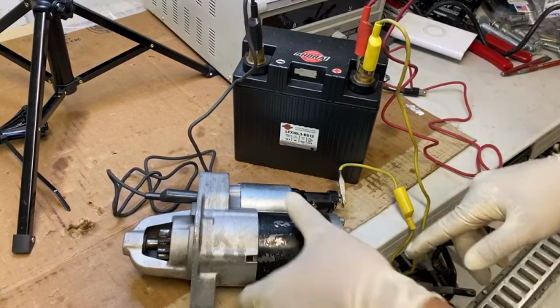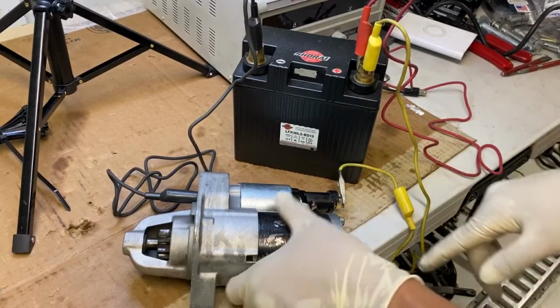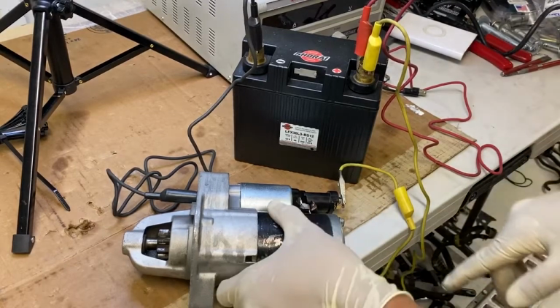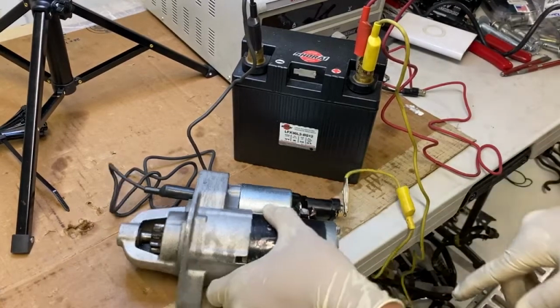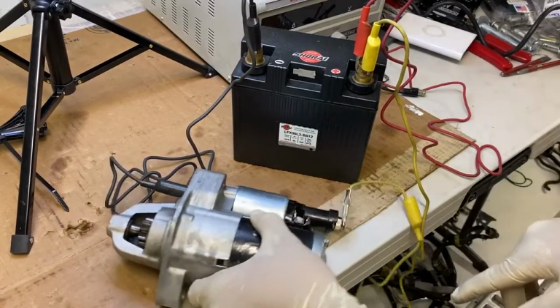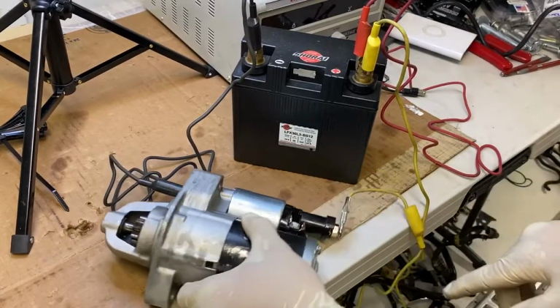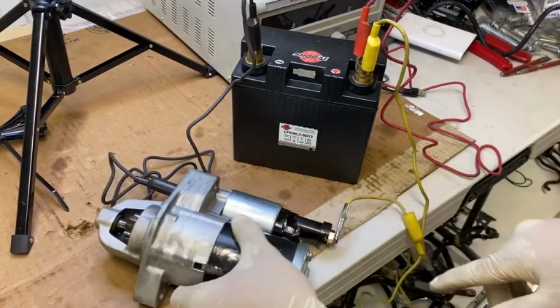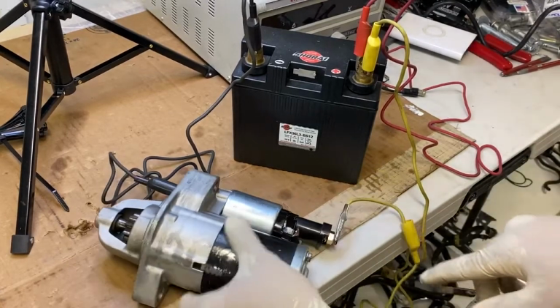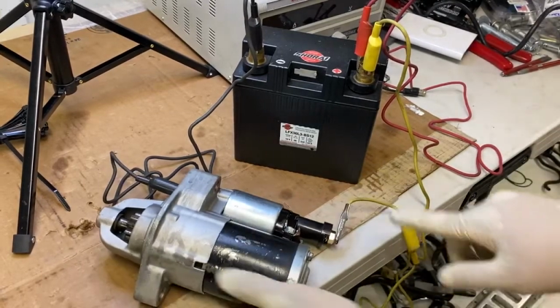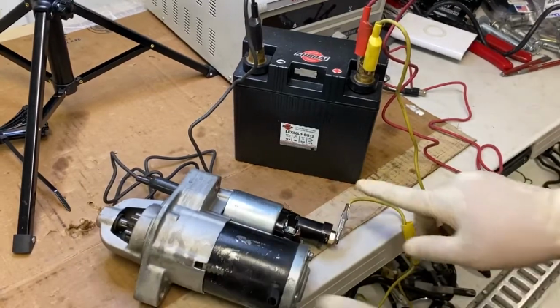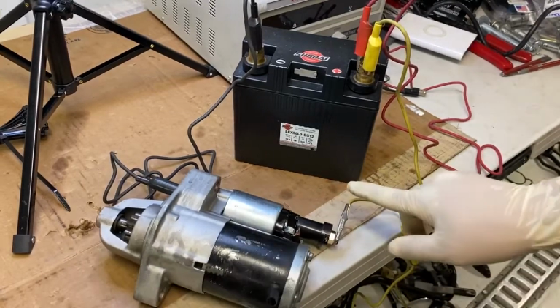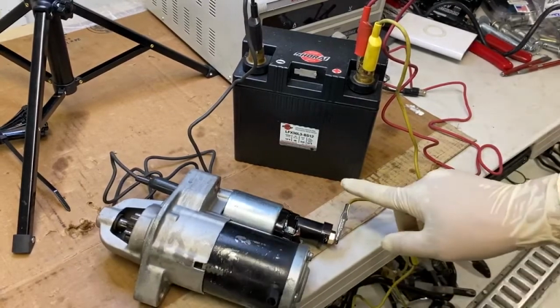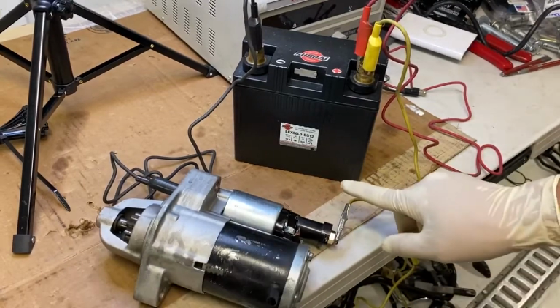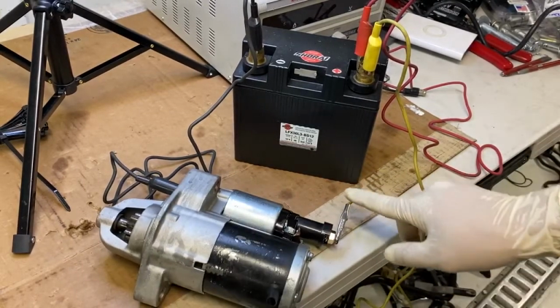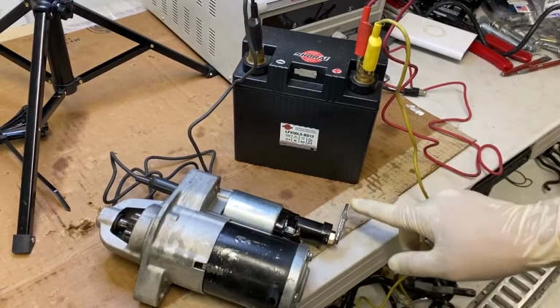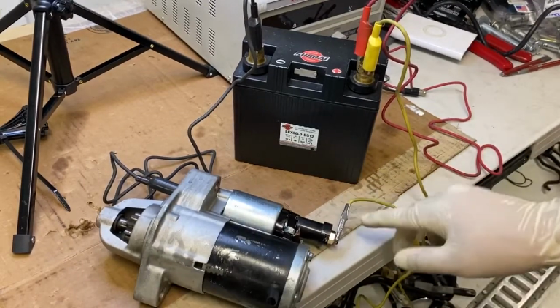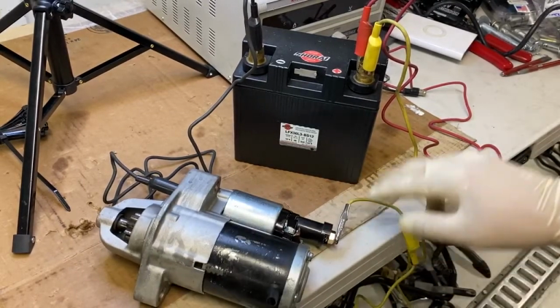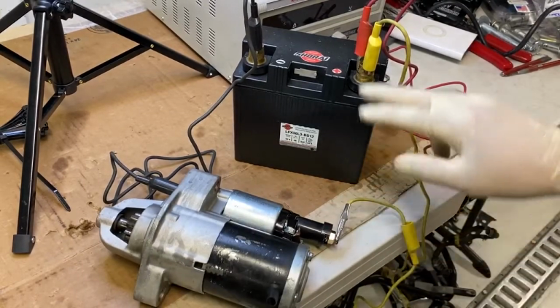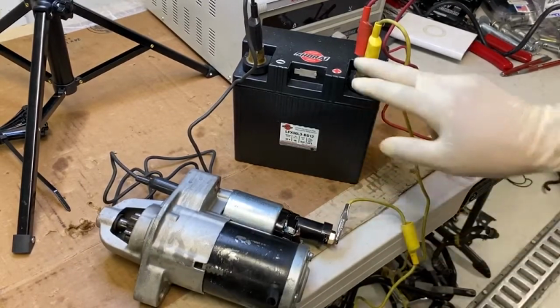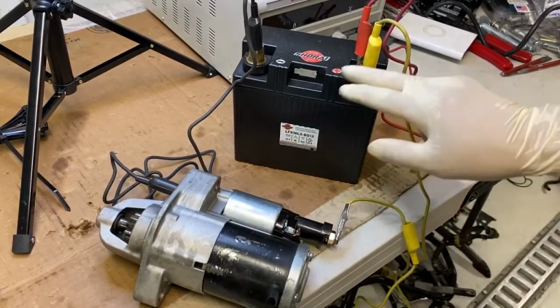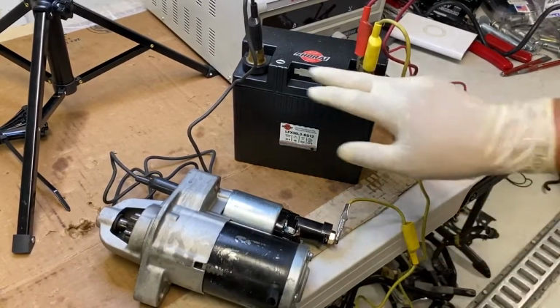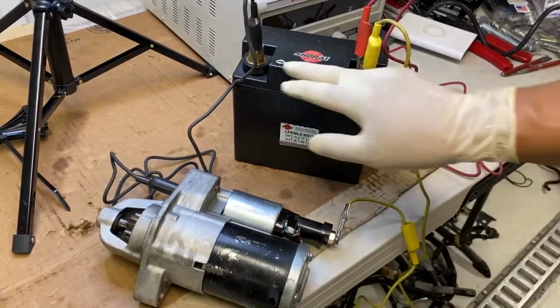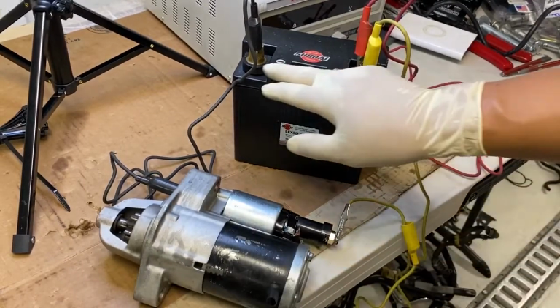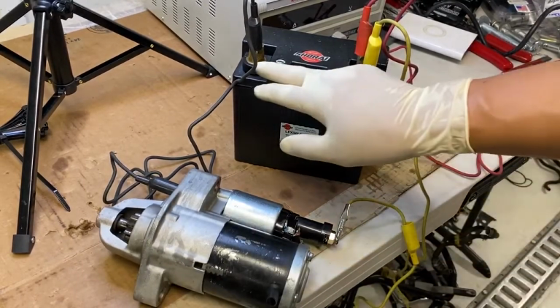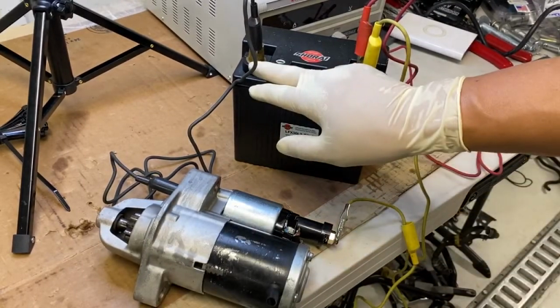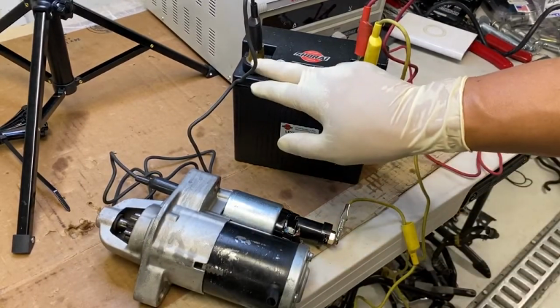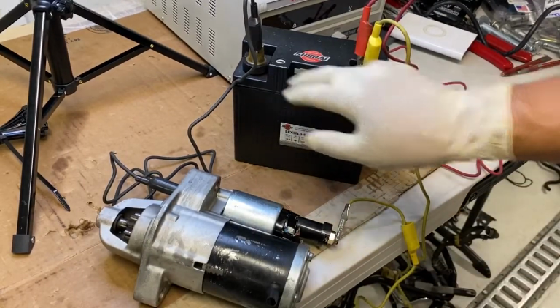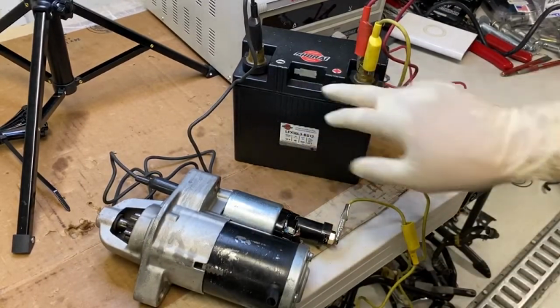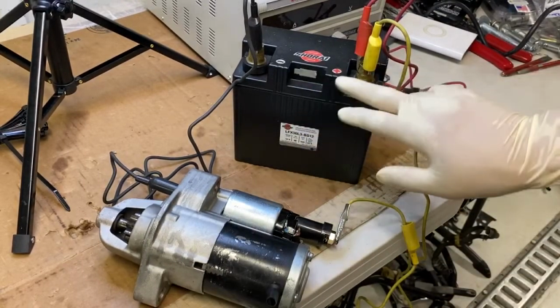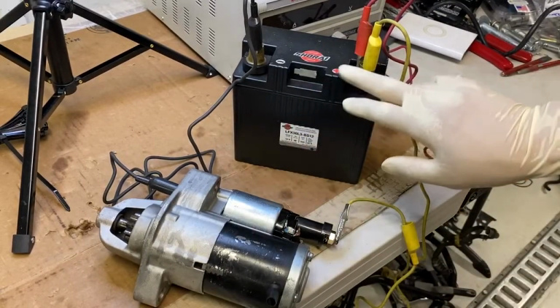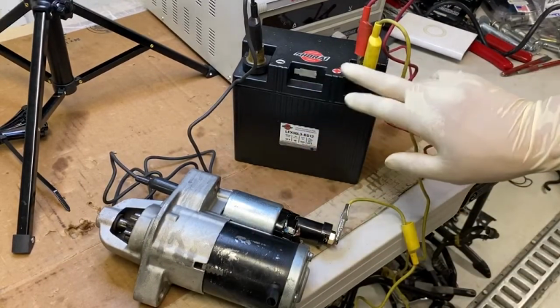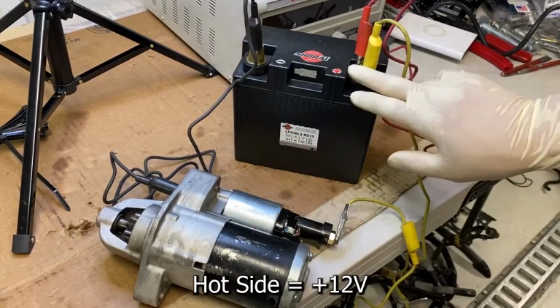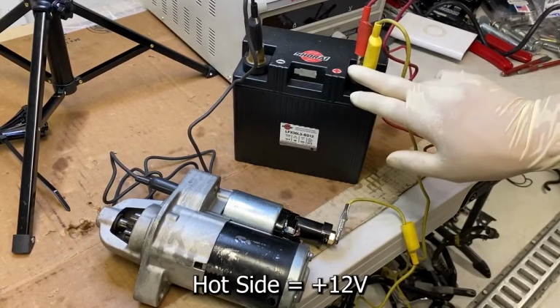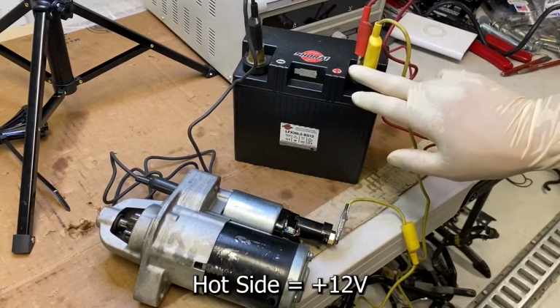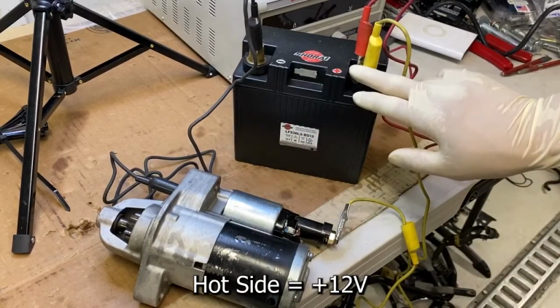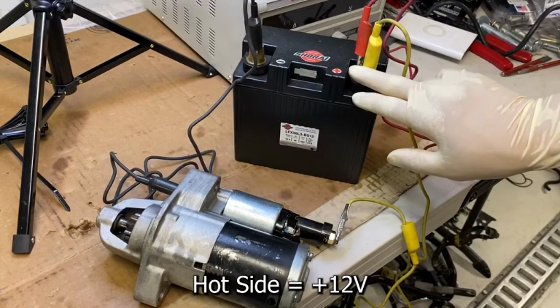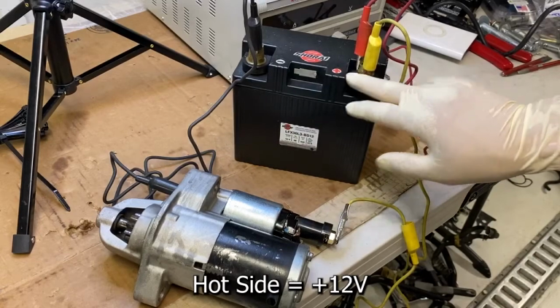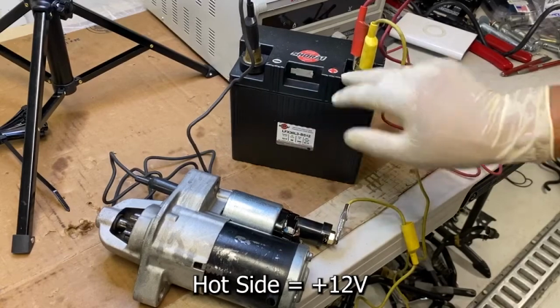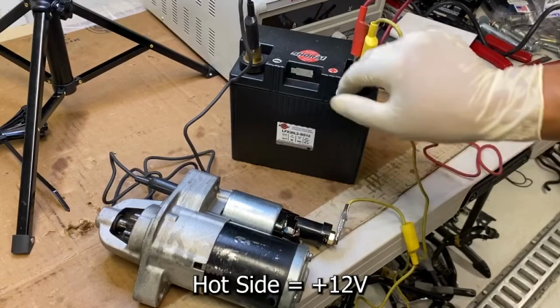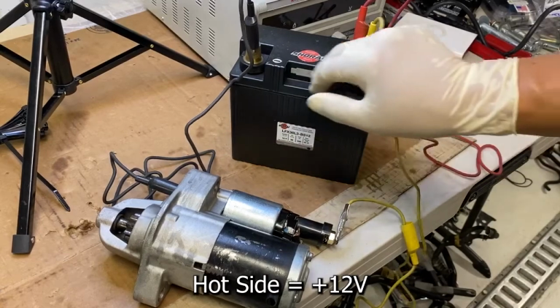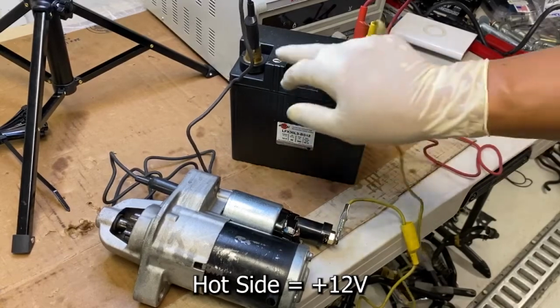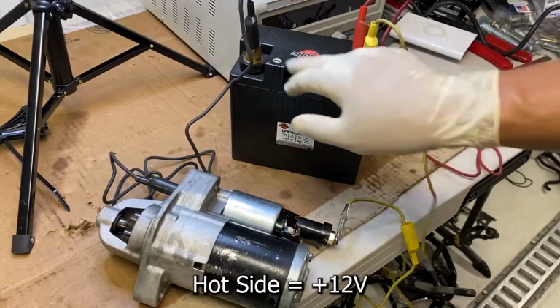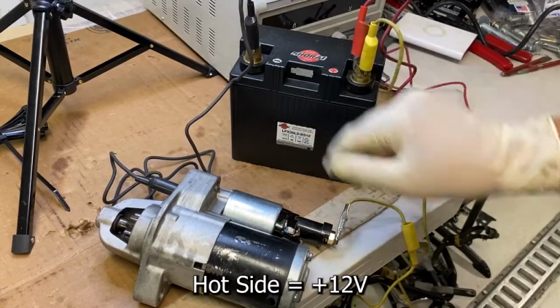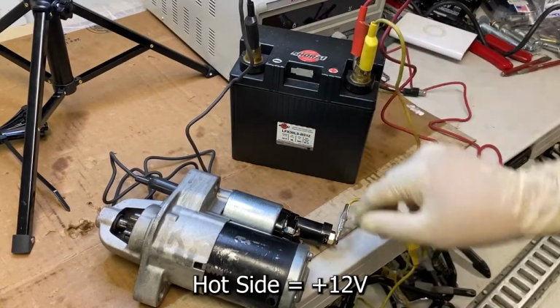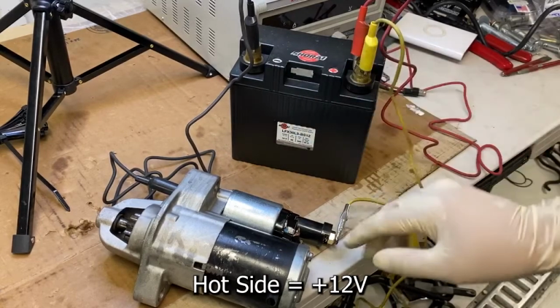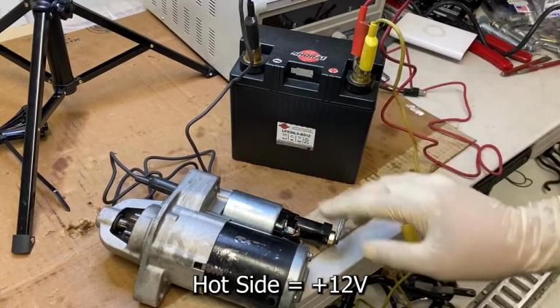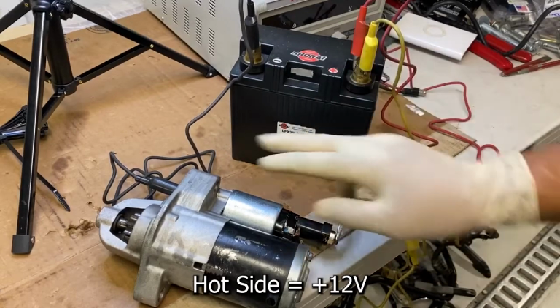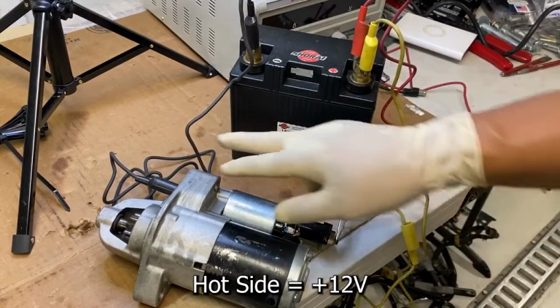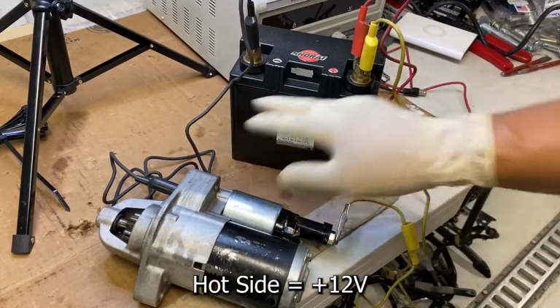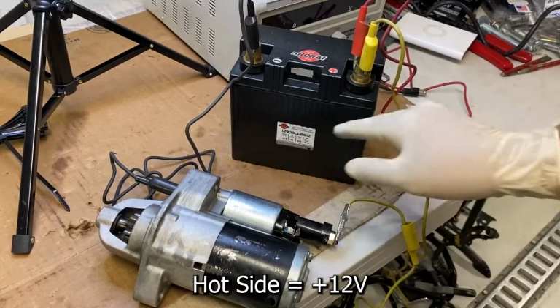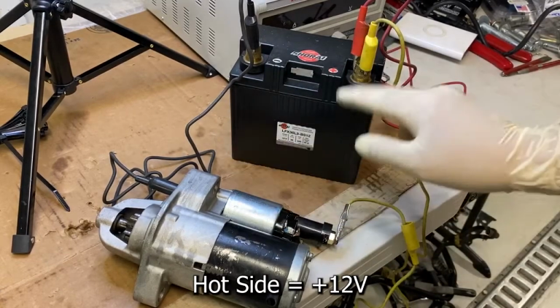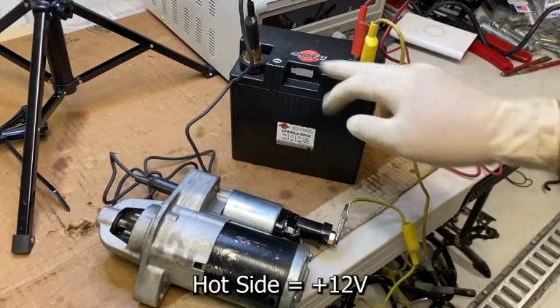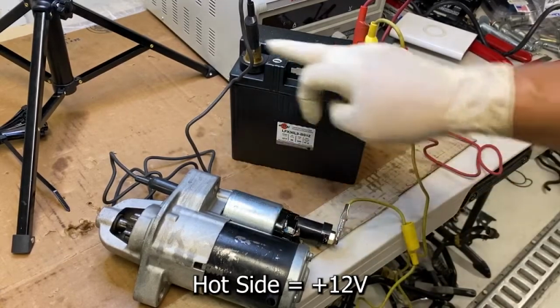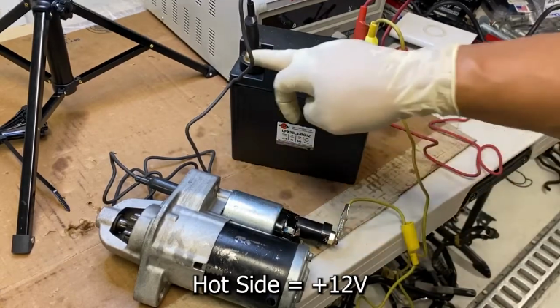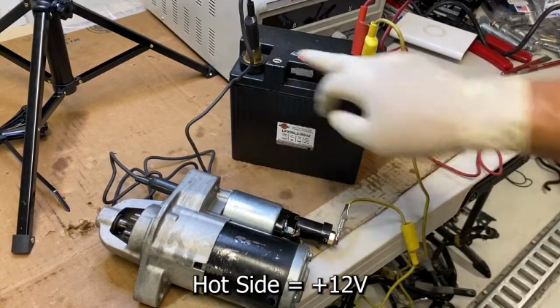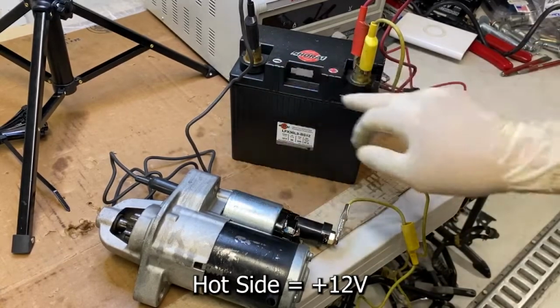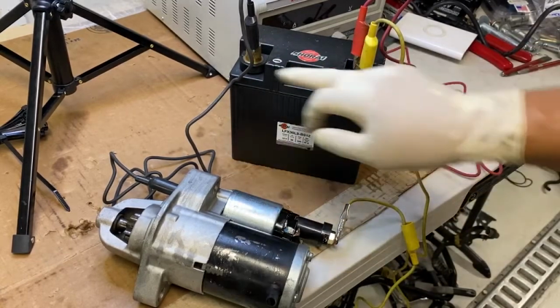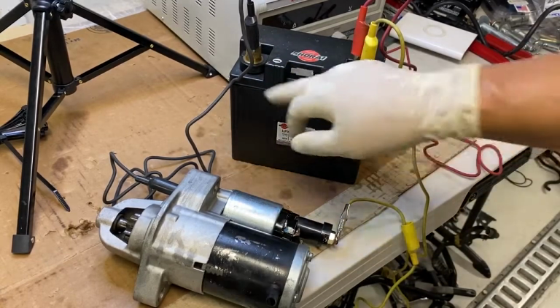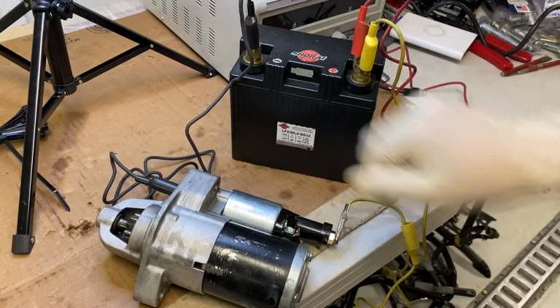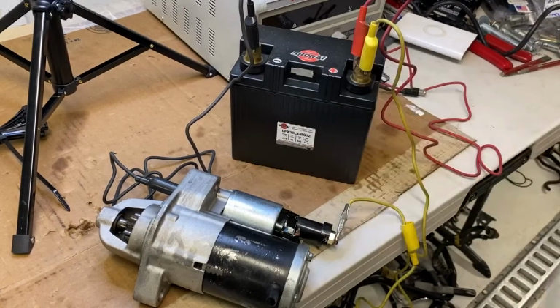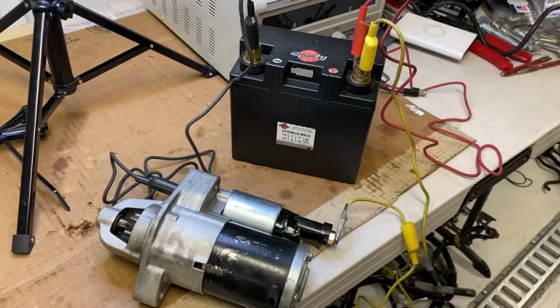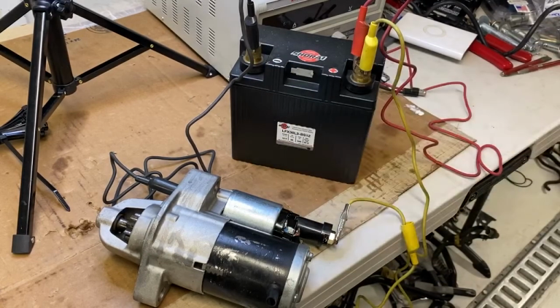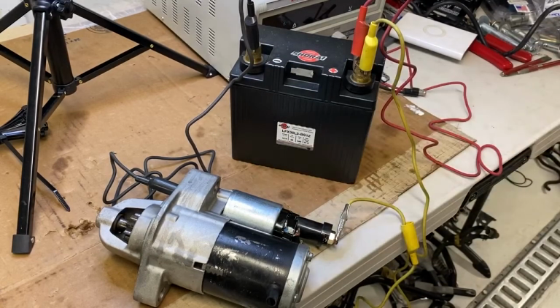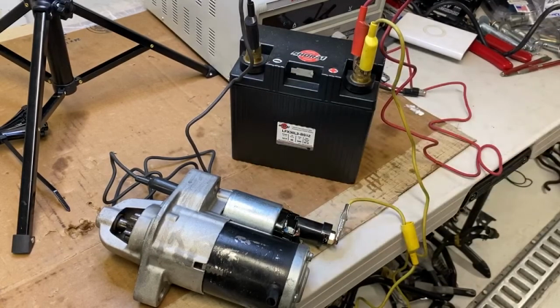Also, don't connect the hot side and the ground side of the battery together, whether it be the leads or these two pieces as well.